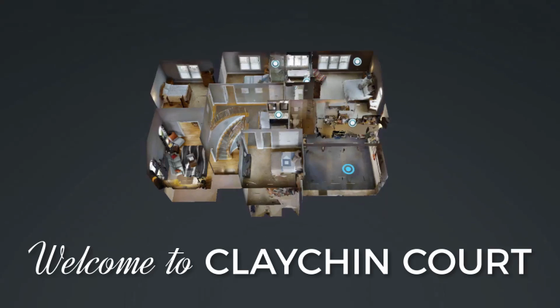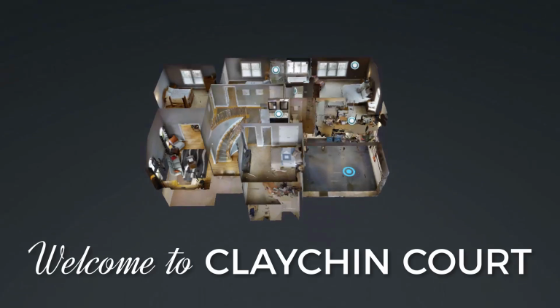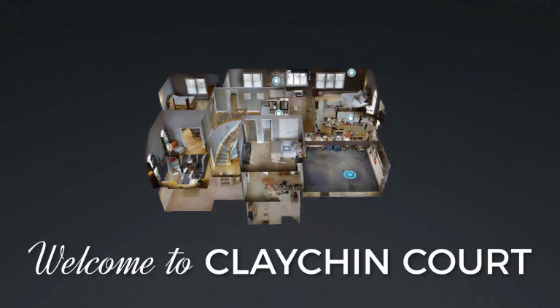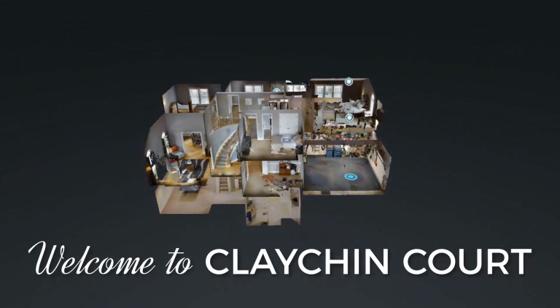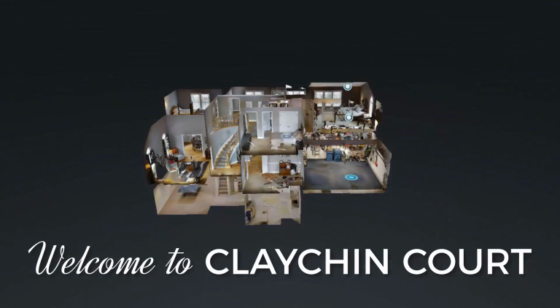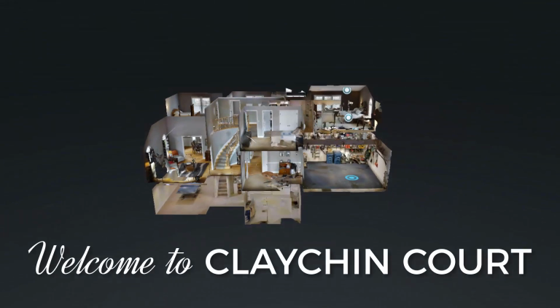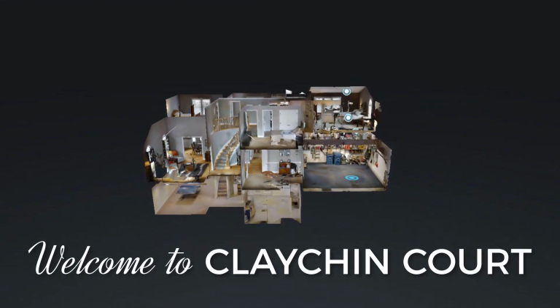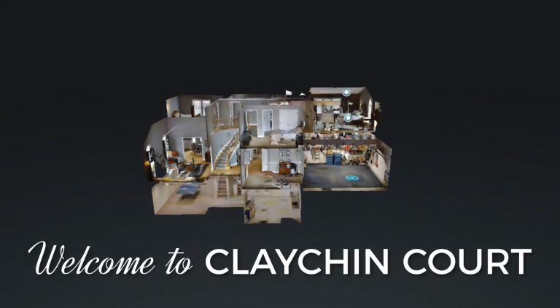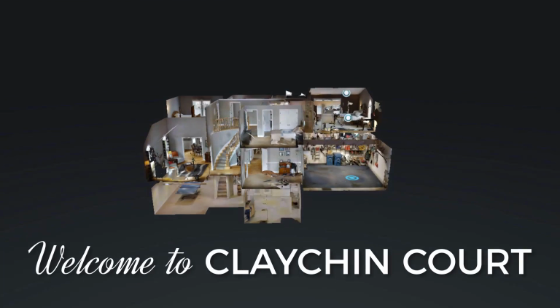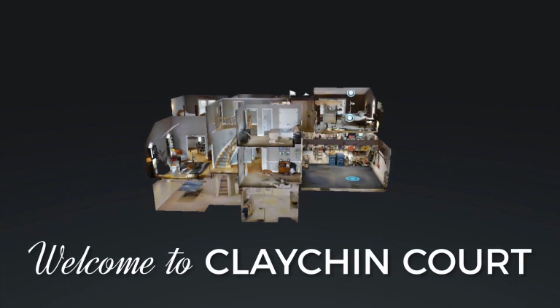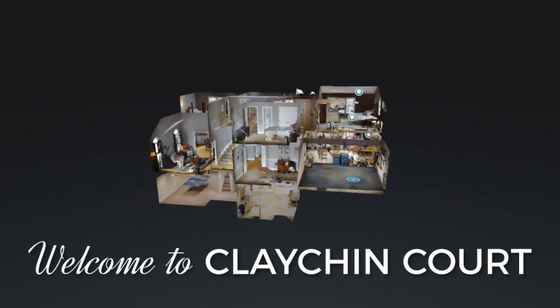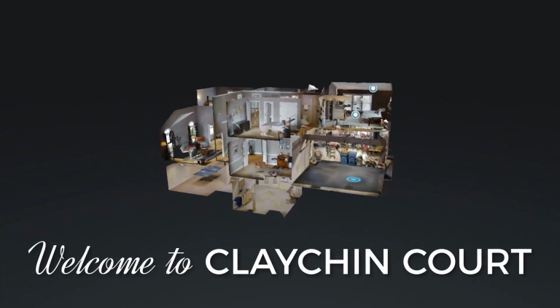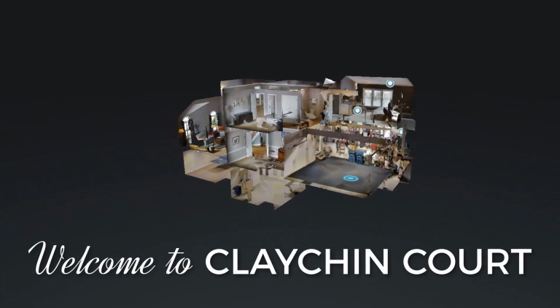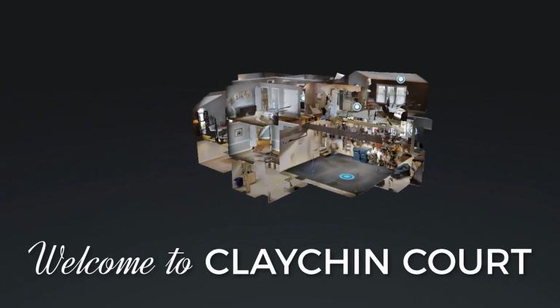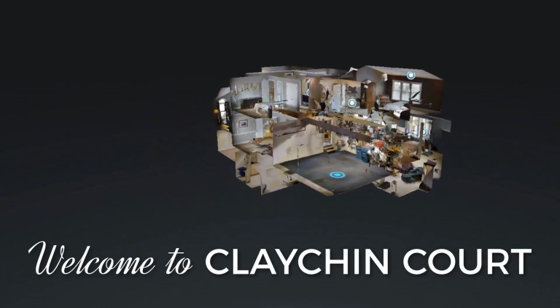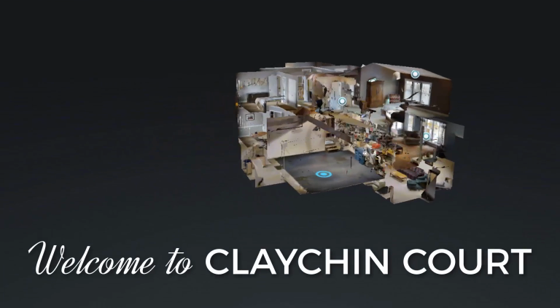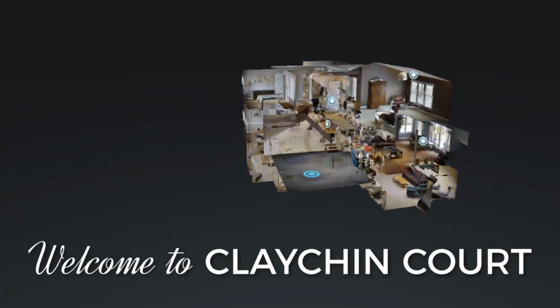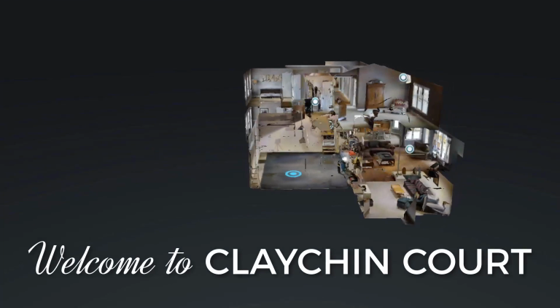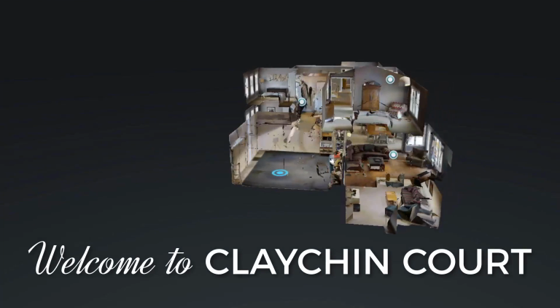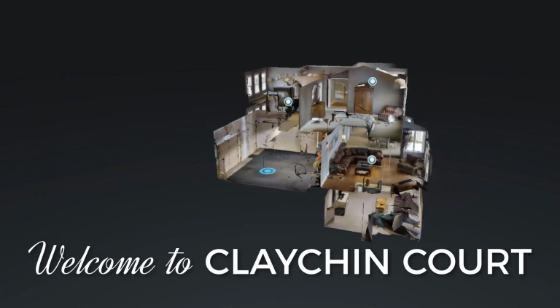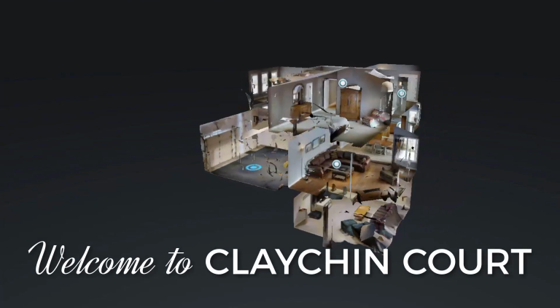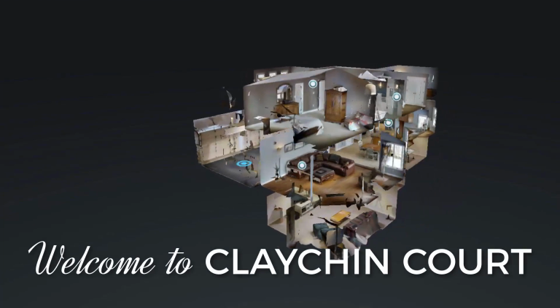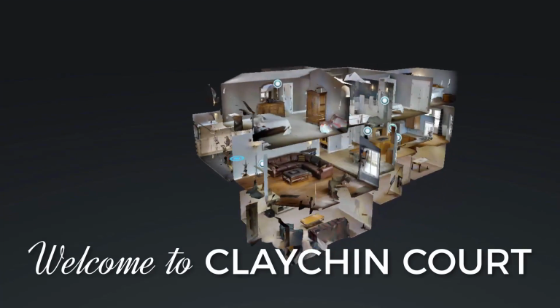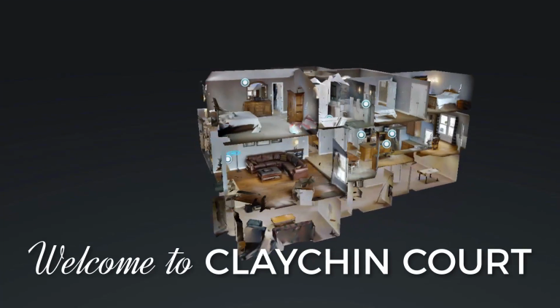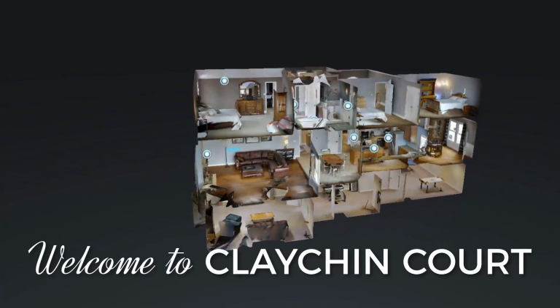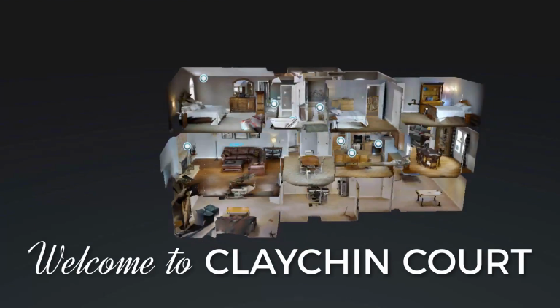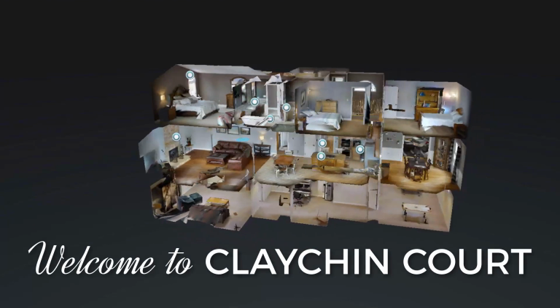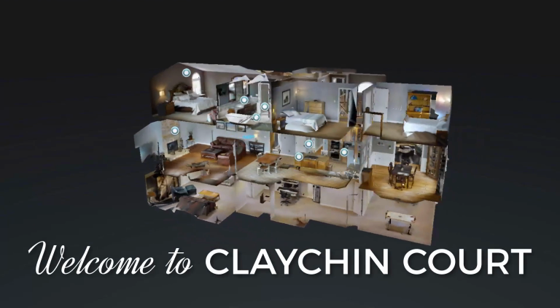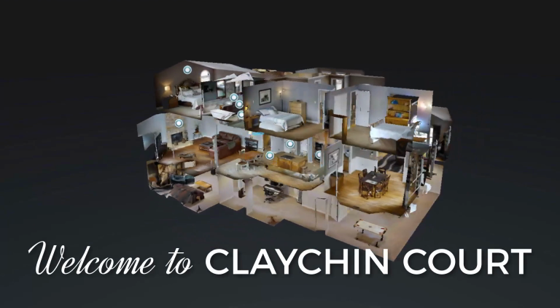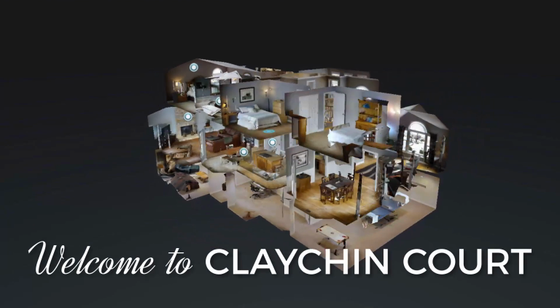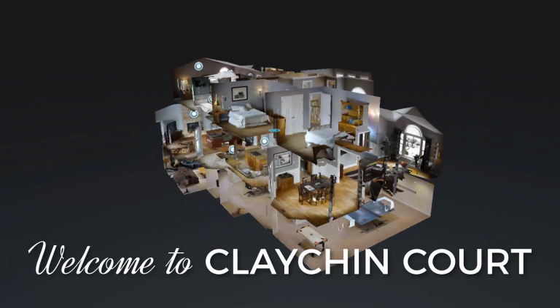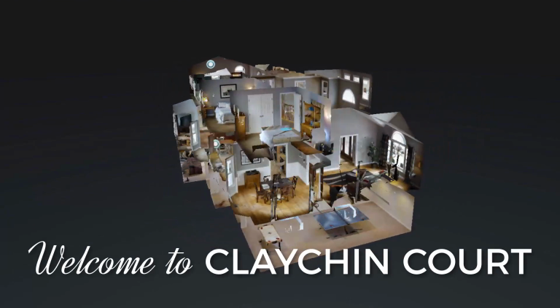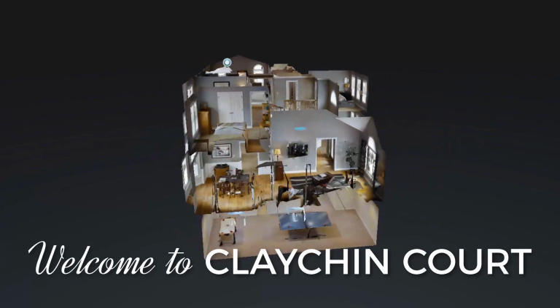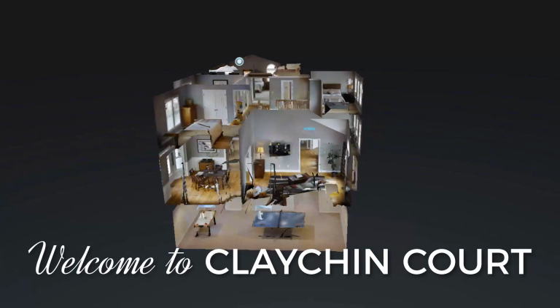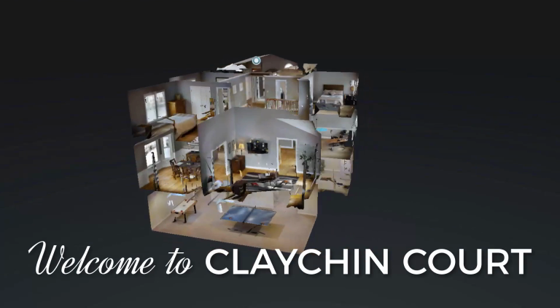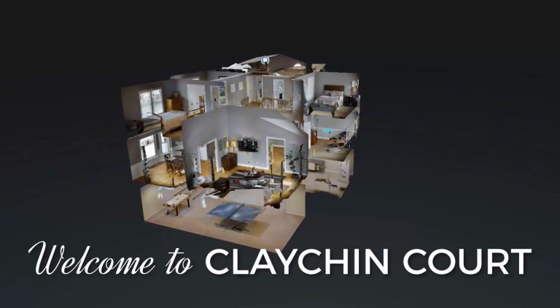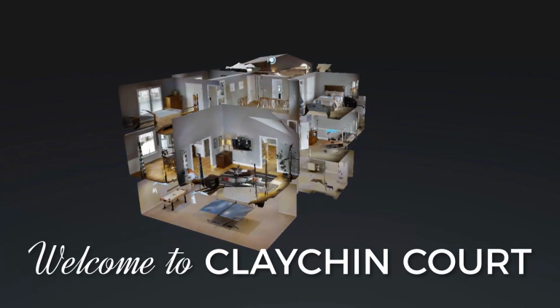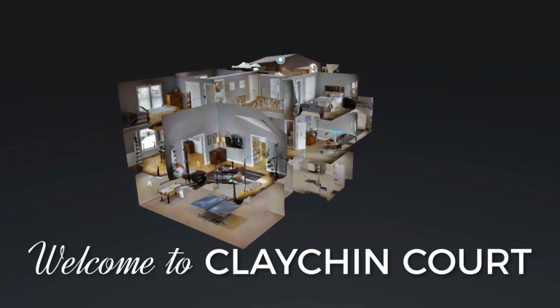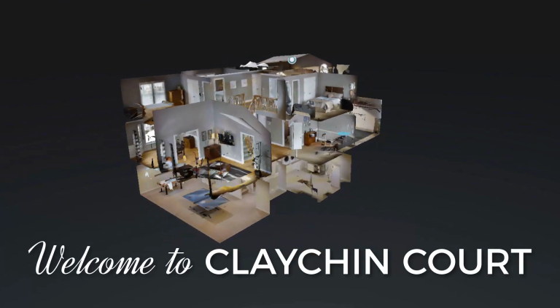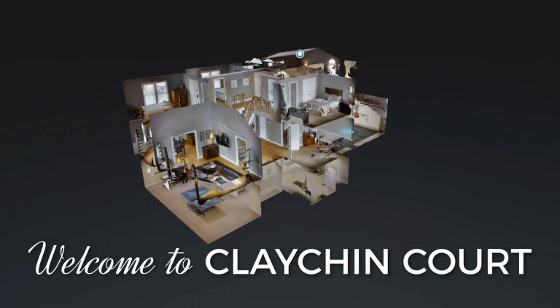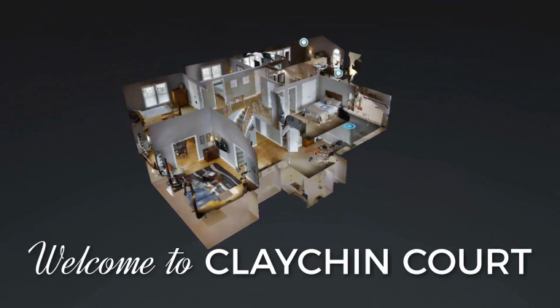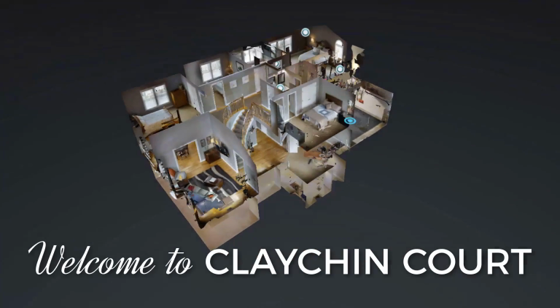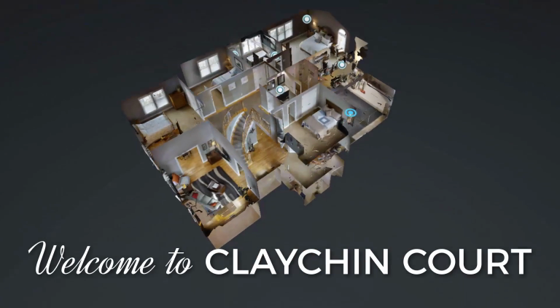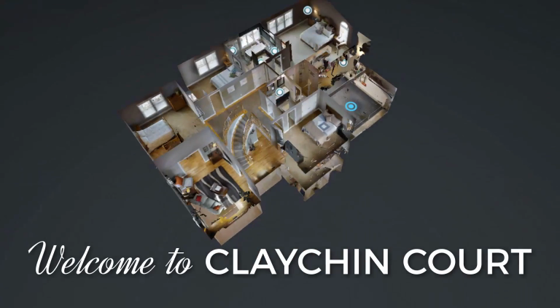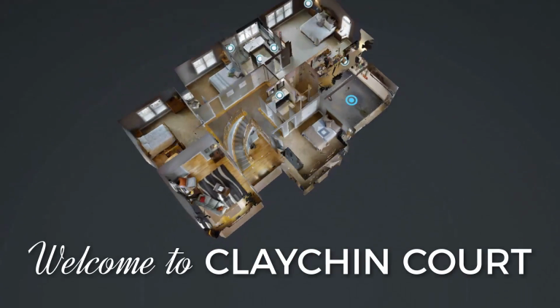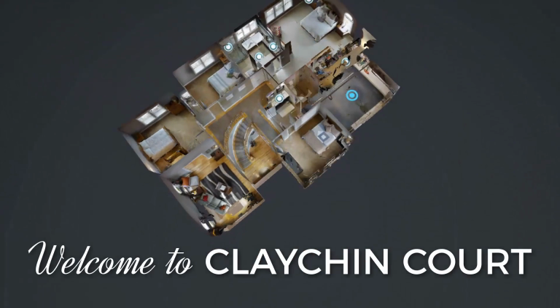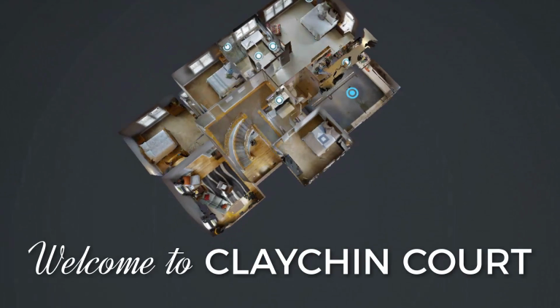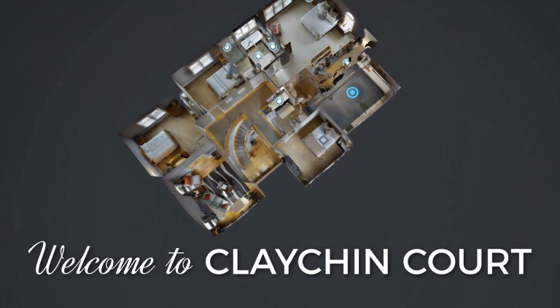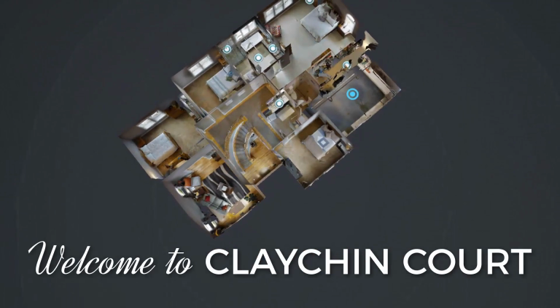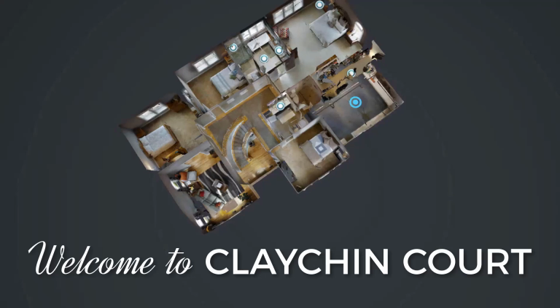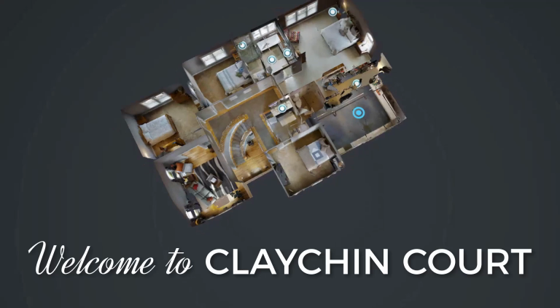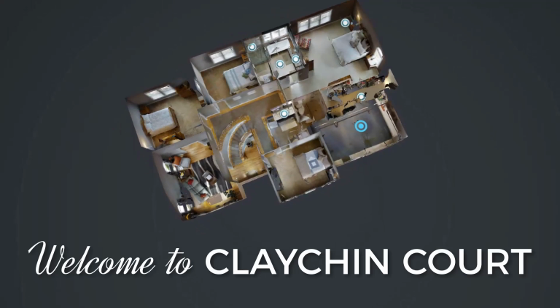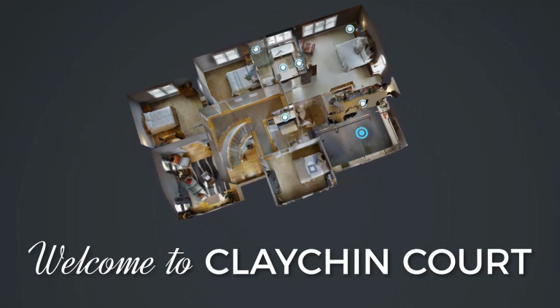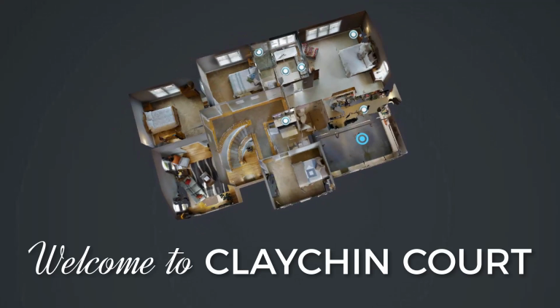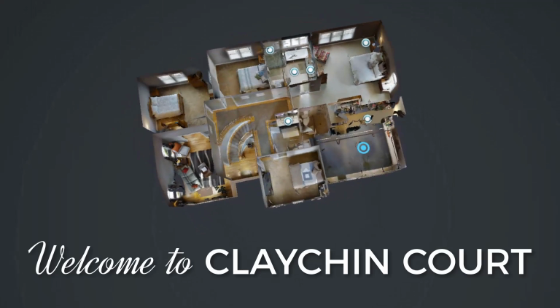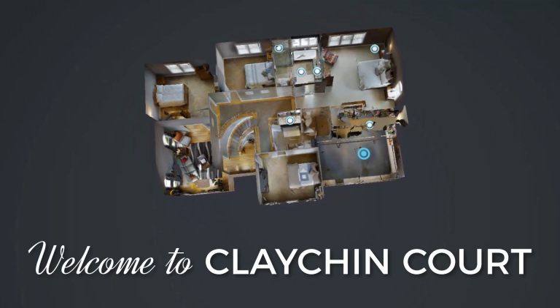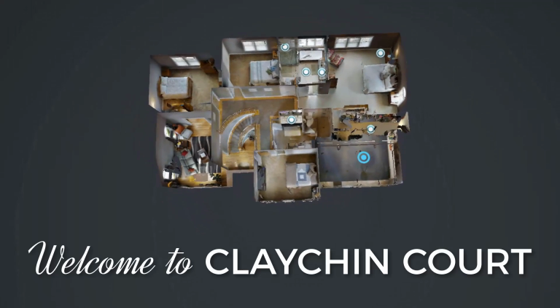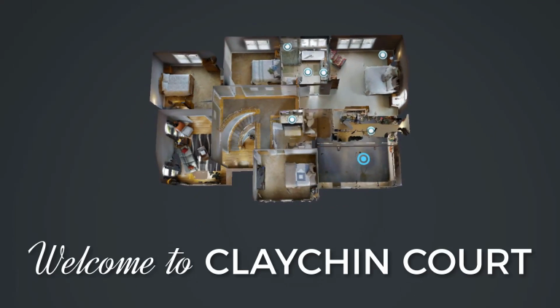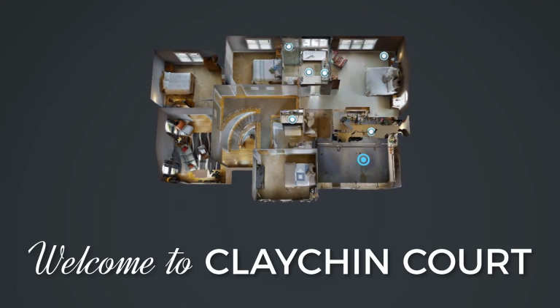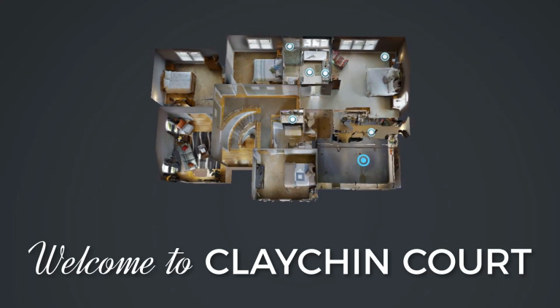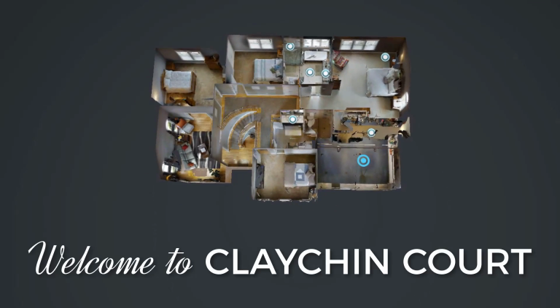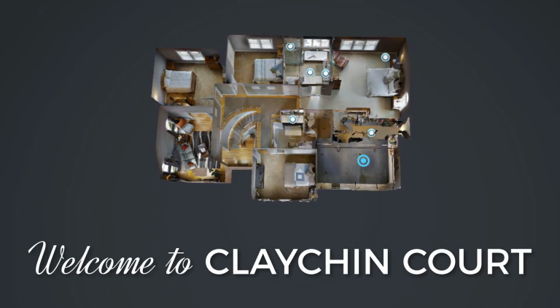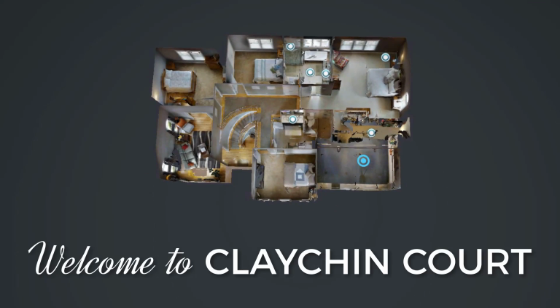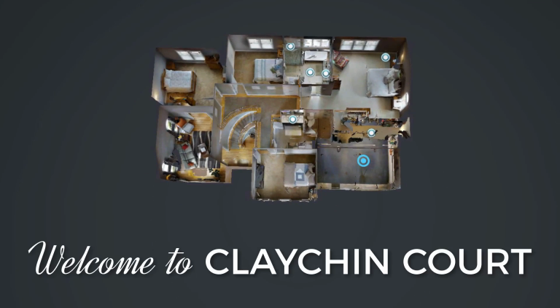Welcome to our newest listing in Burke, Virginia, offering 4-plus bedrooms and 3.5 baths that have been updated and renovated for its new owners.